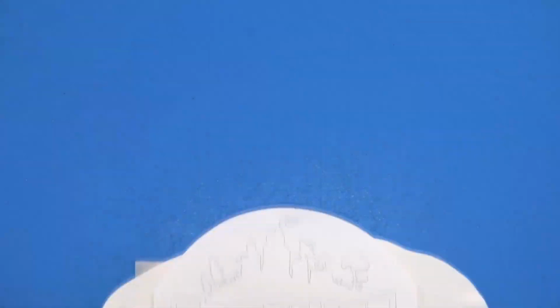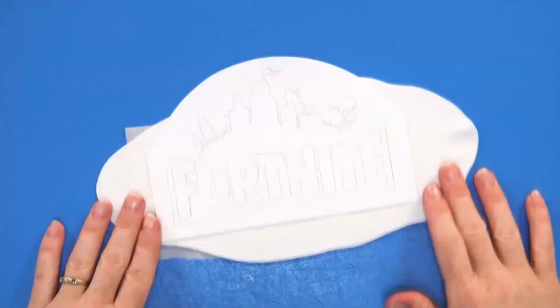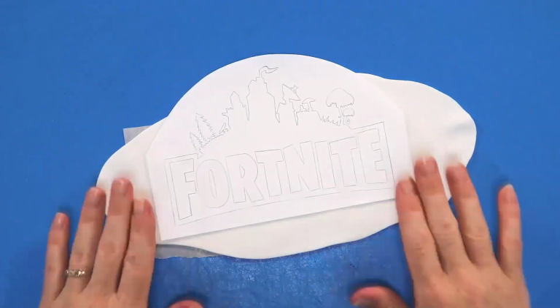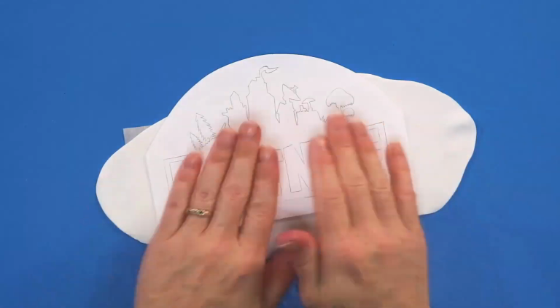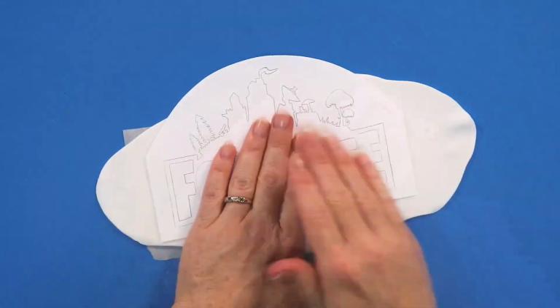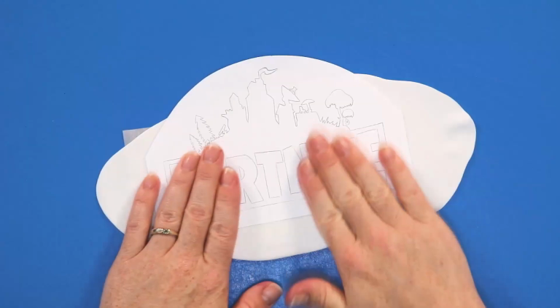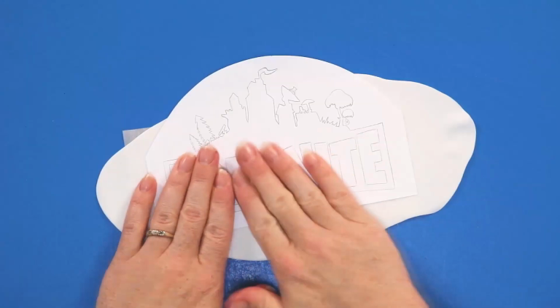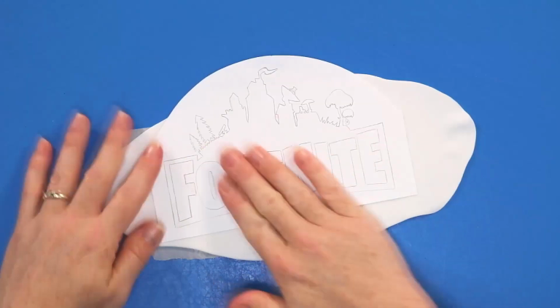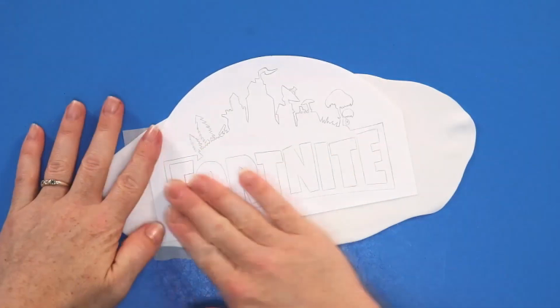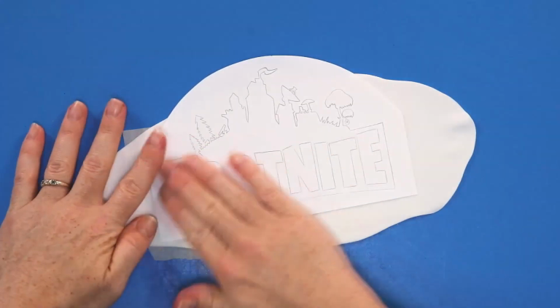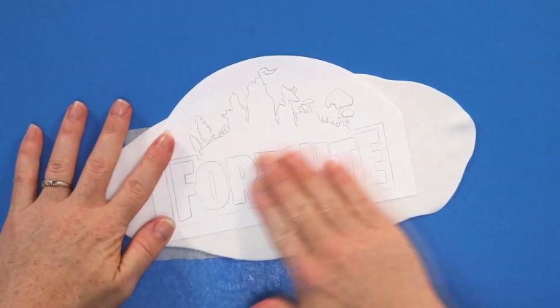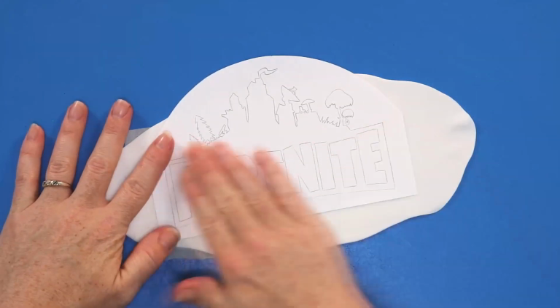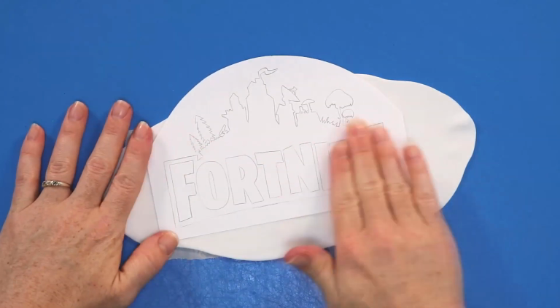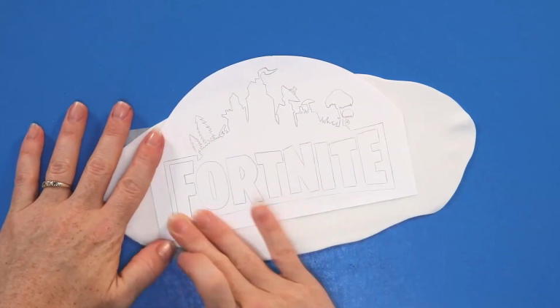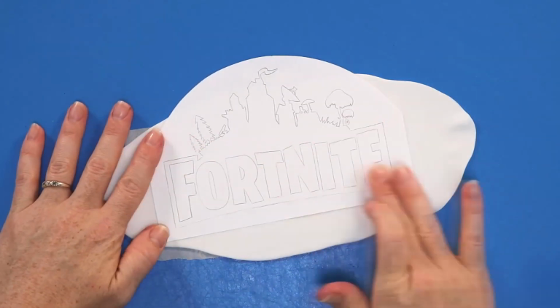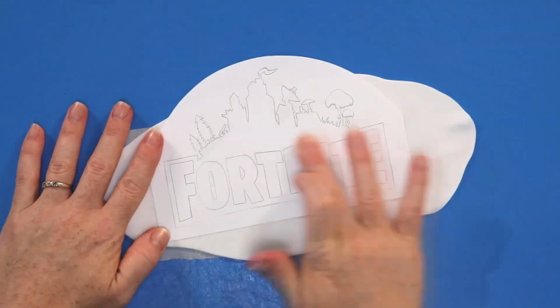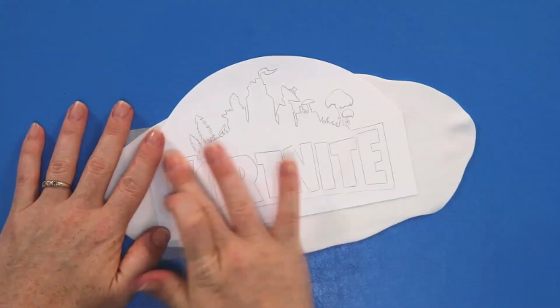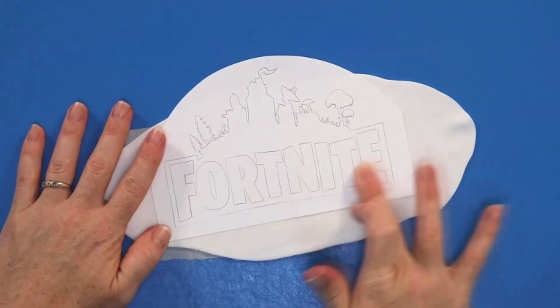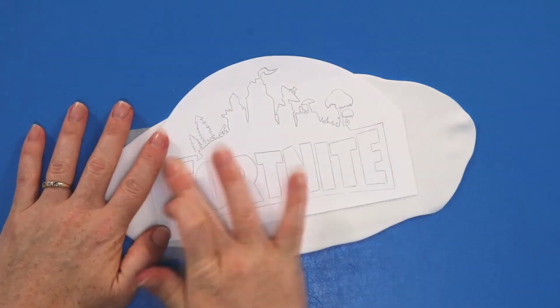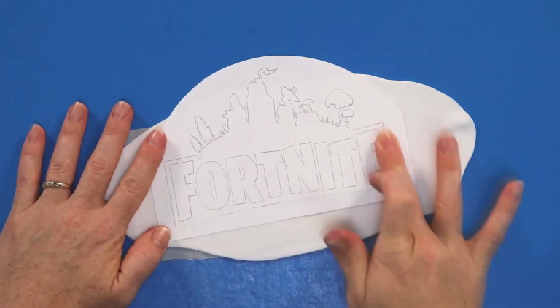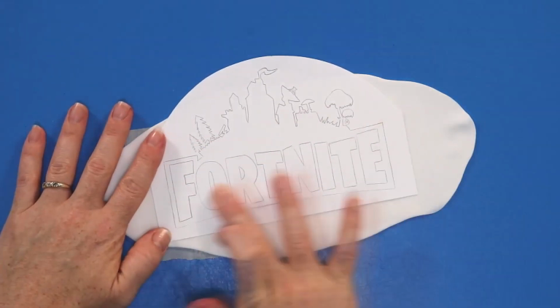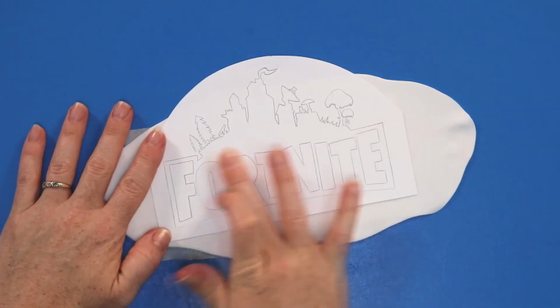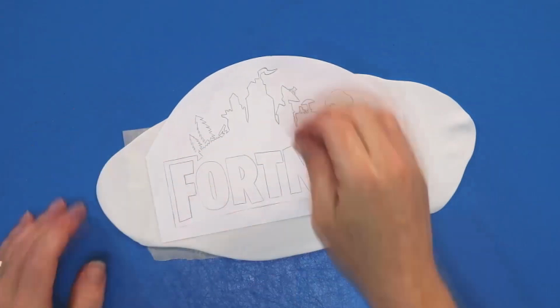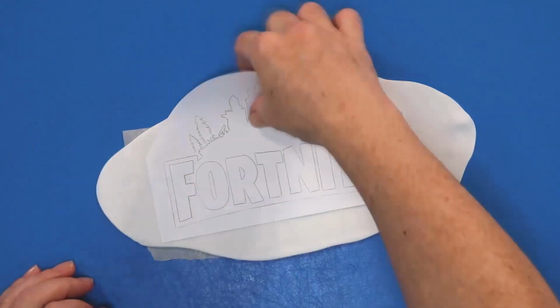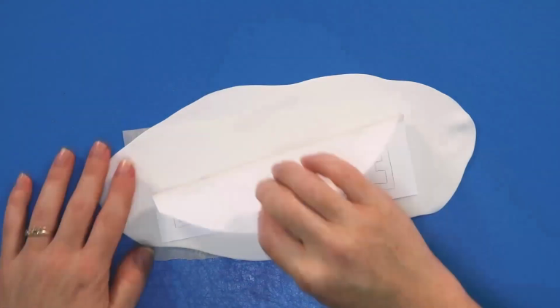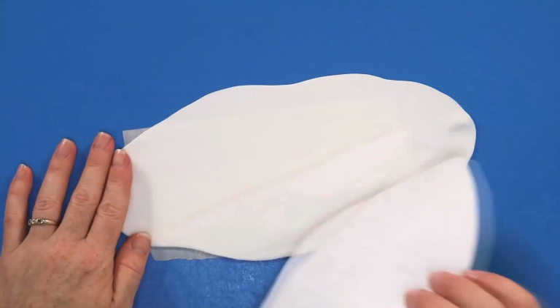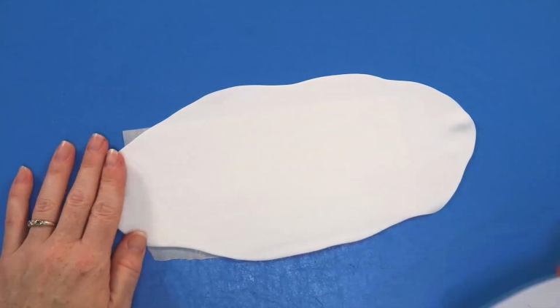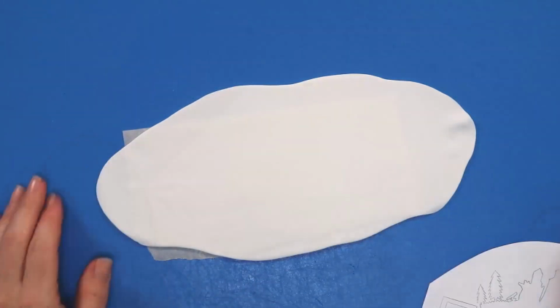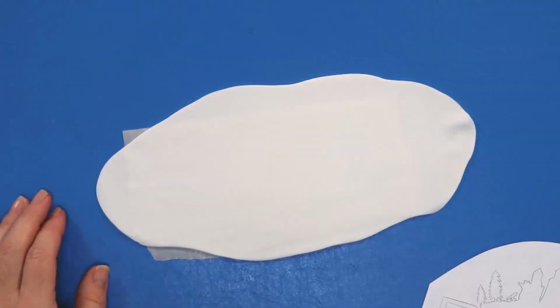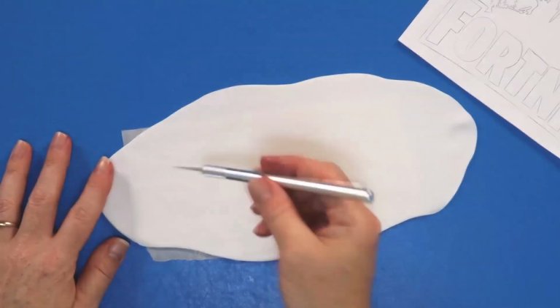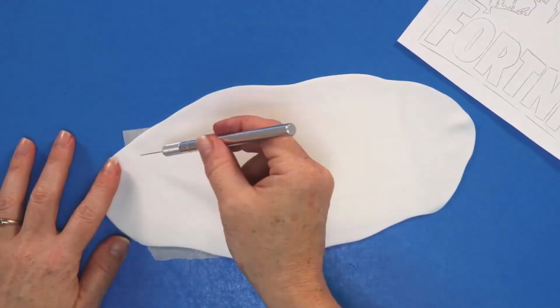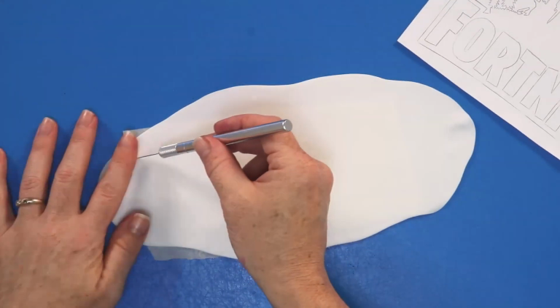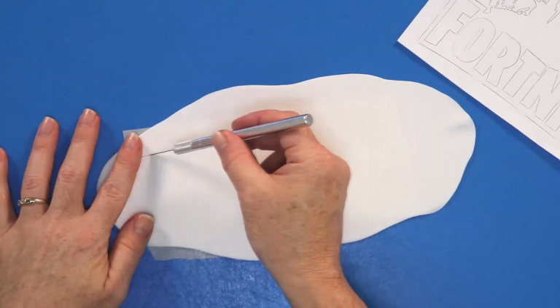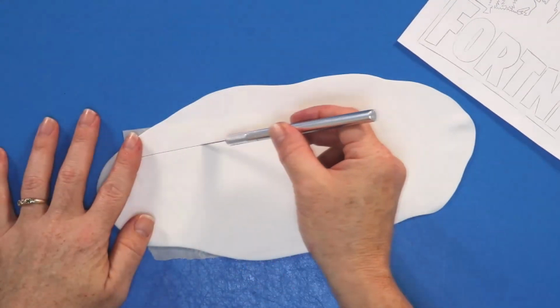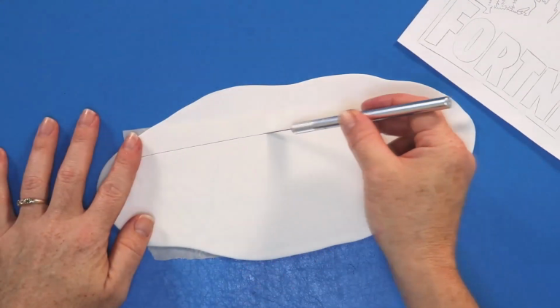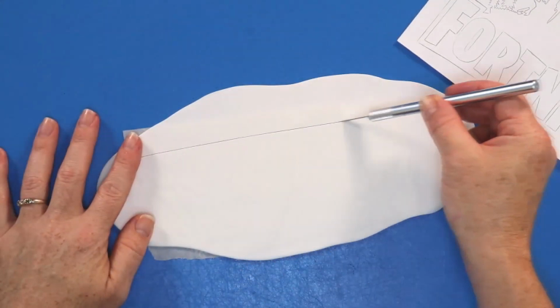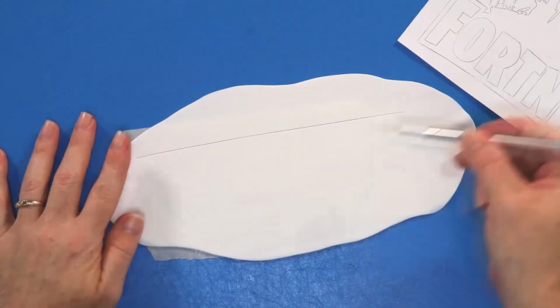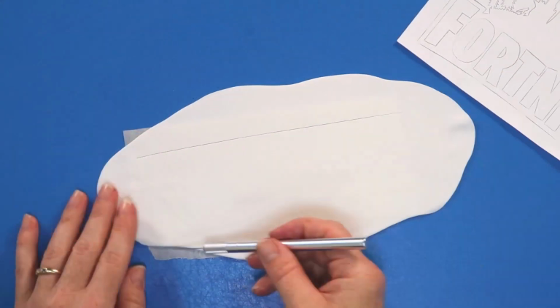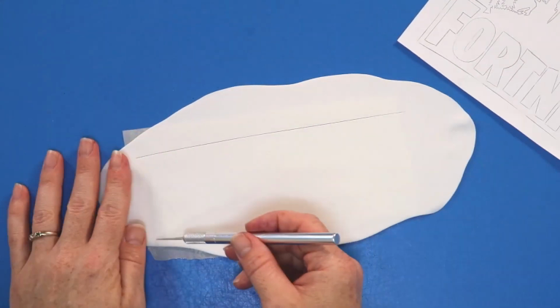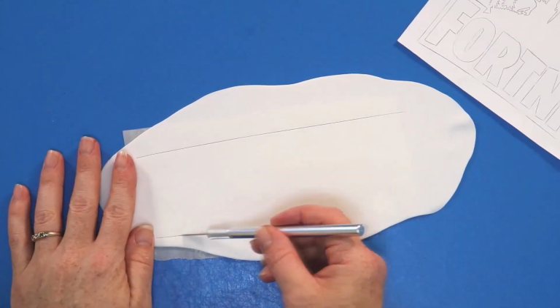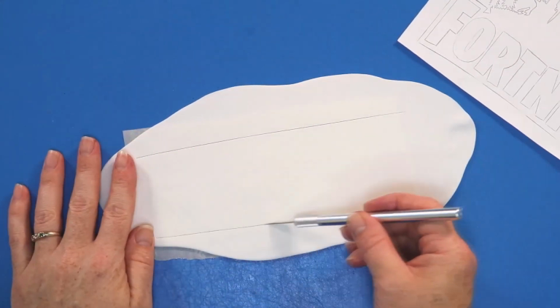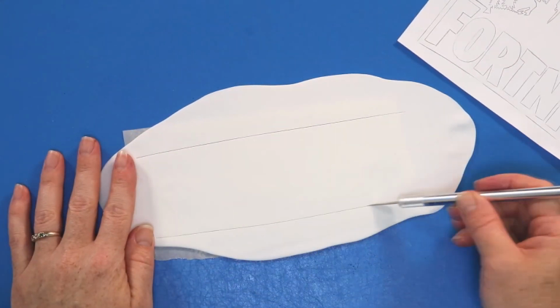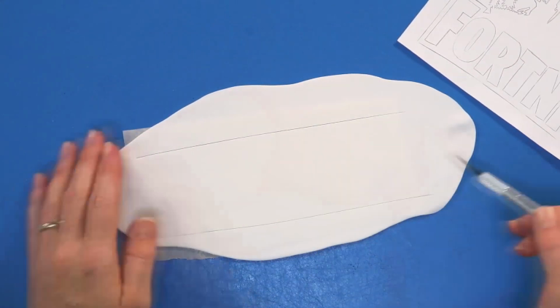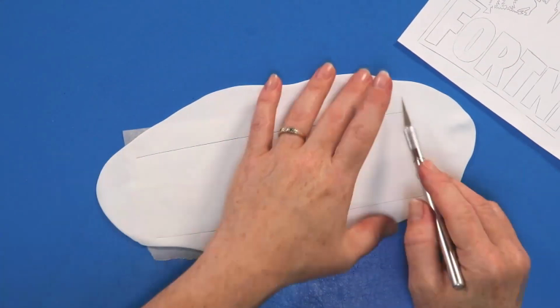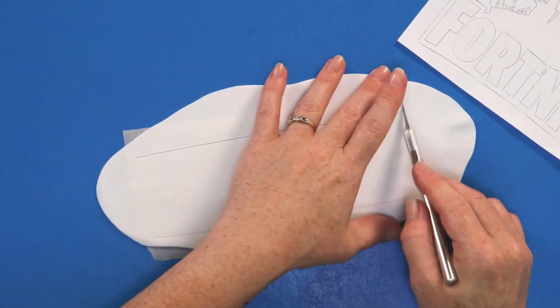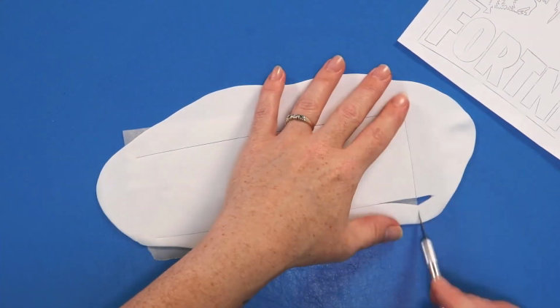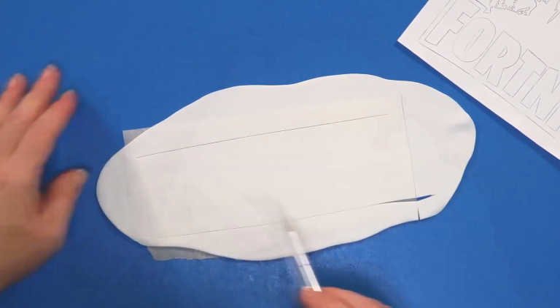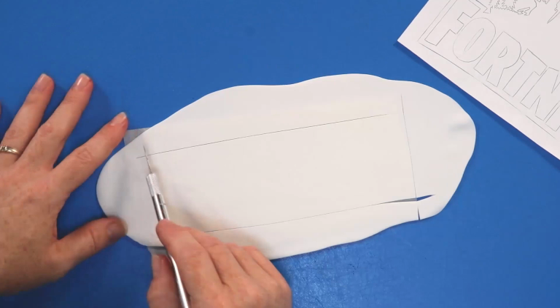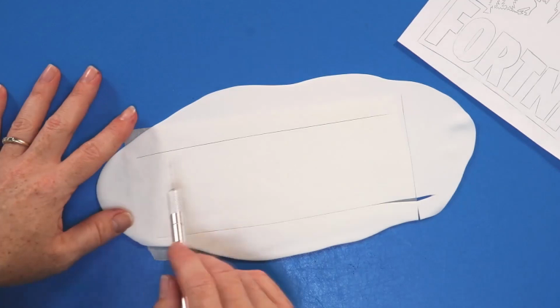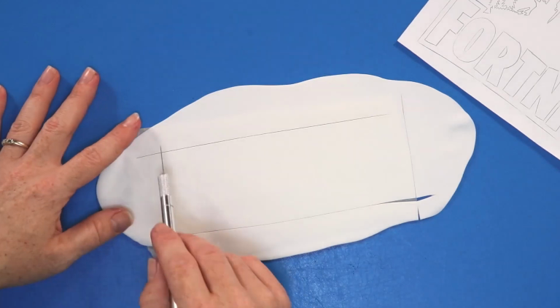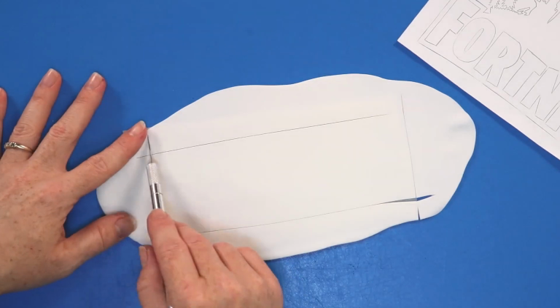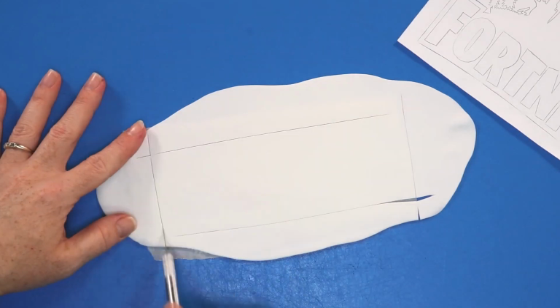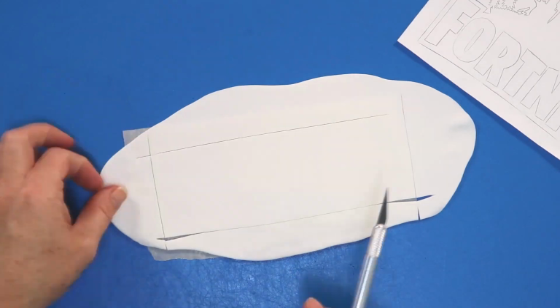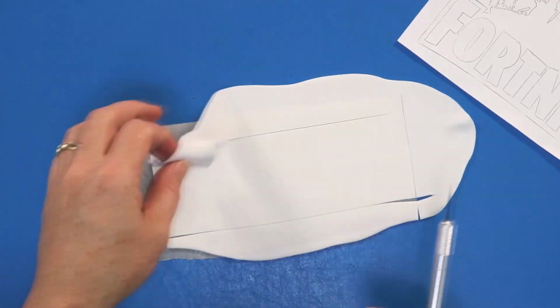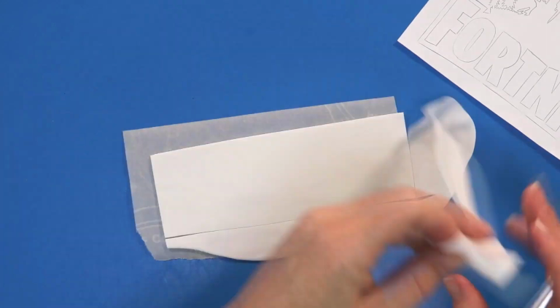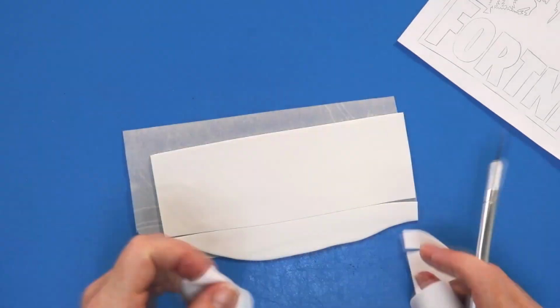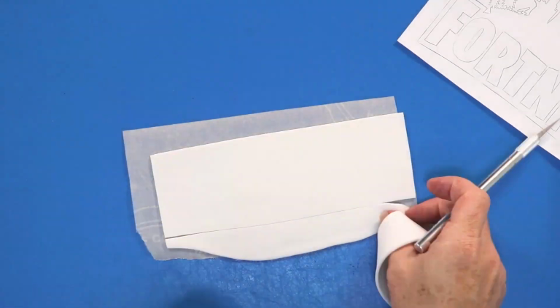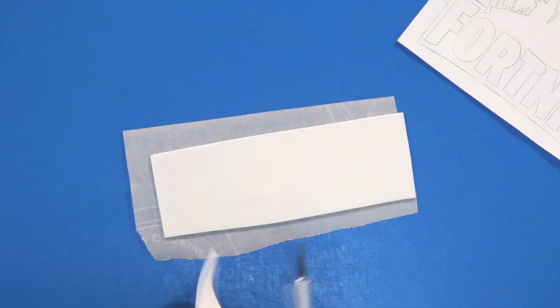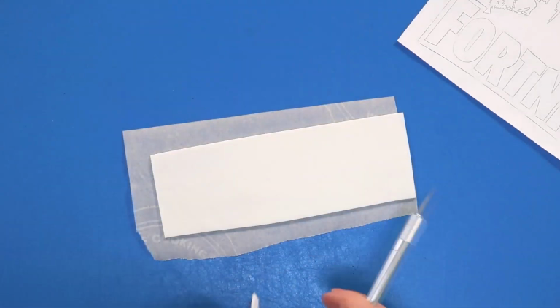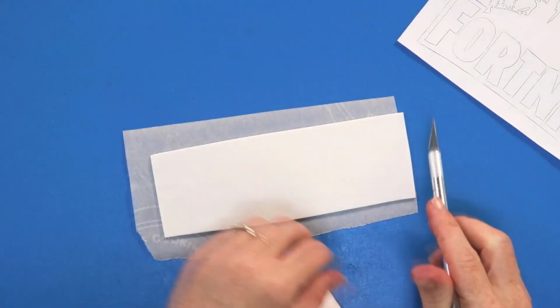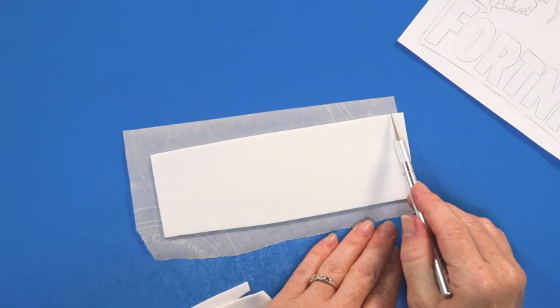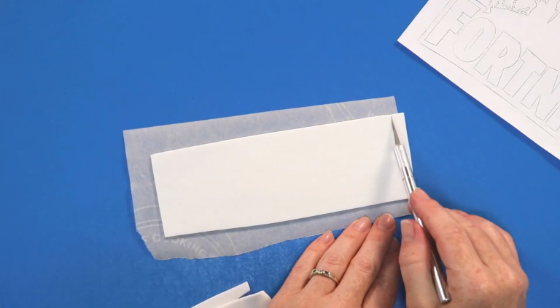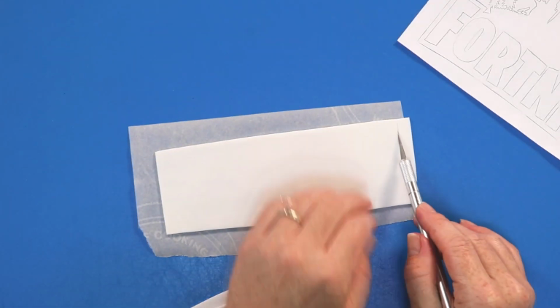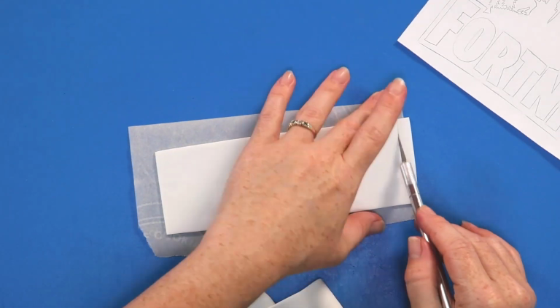Now we're just going to repeat that process with some white fondant for the letters and we're going to set that off to the side to dry as well.